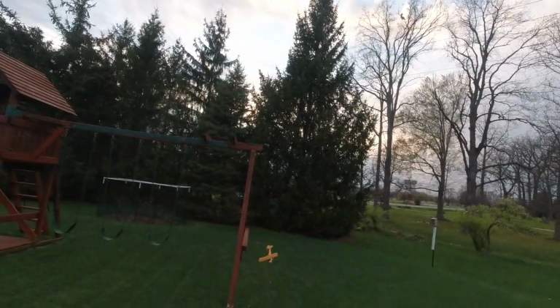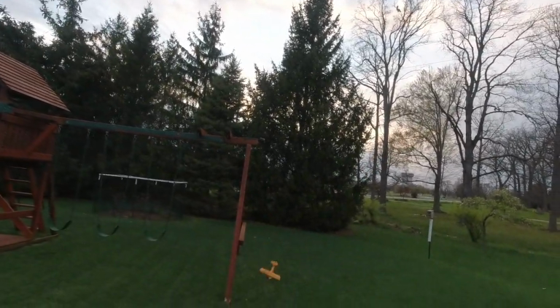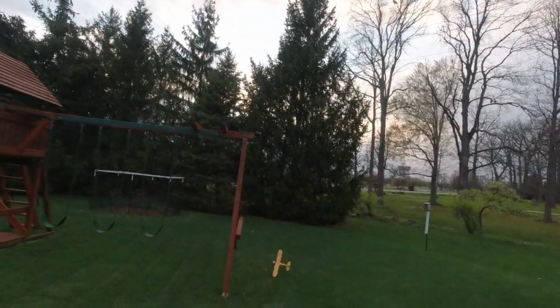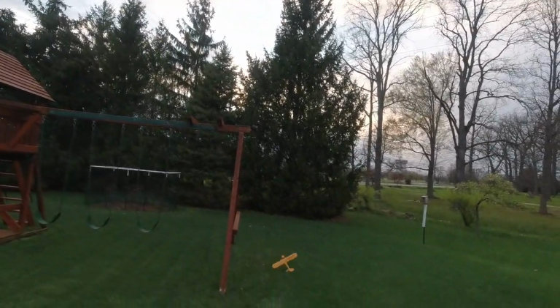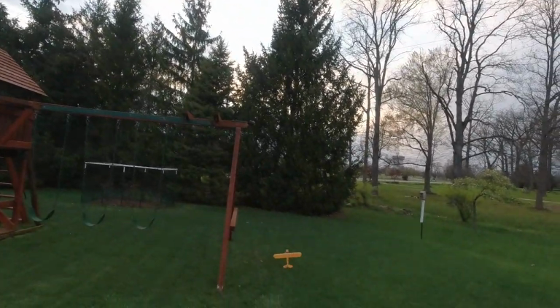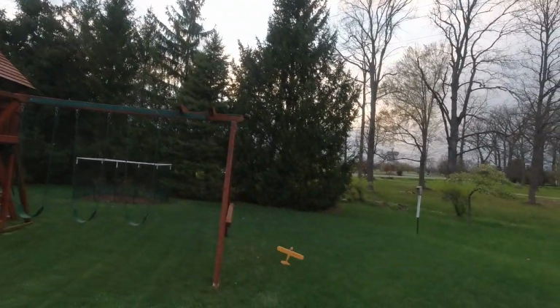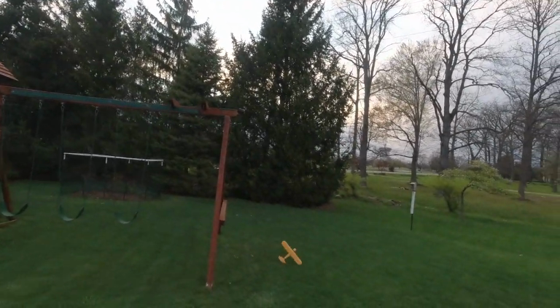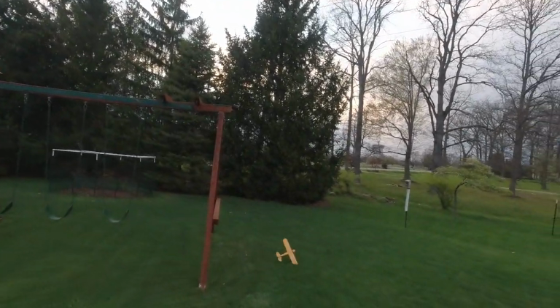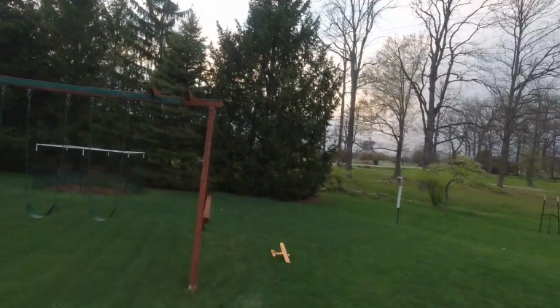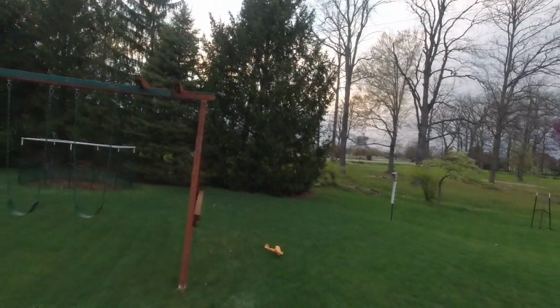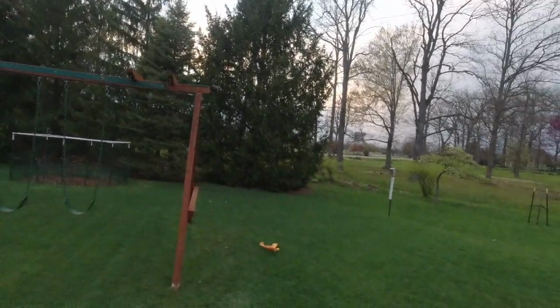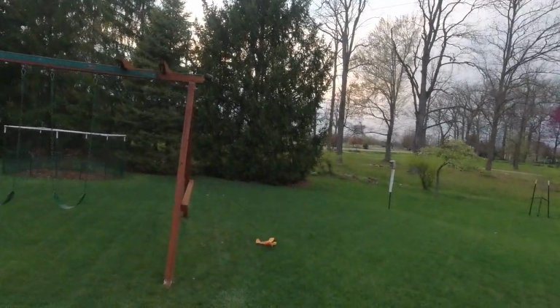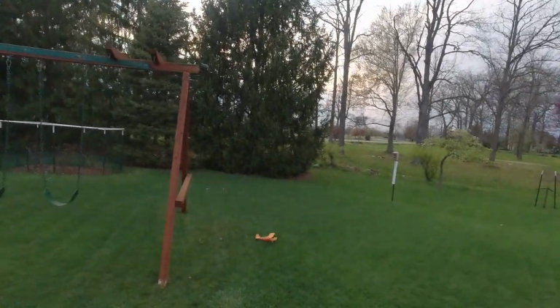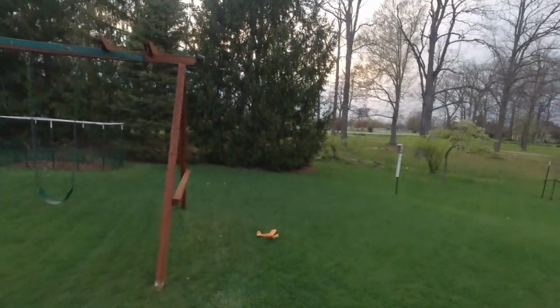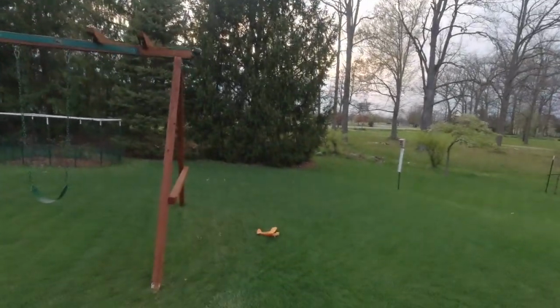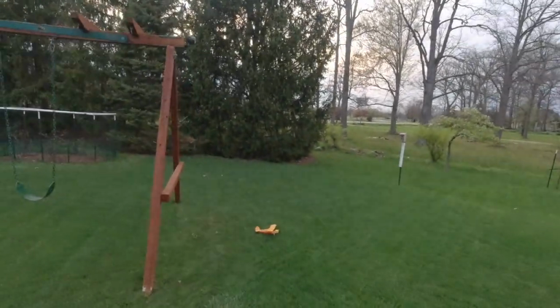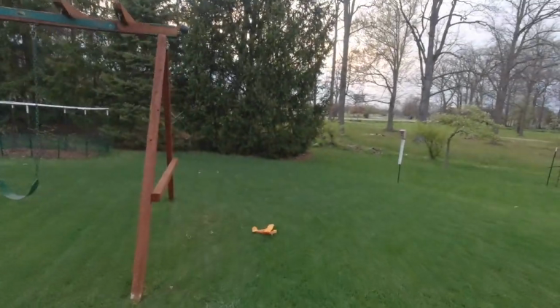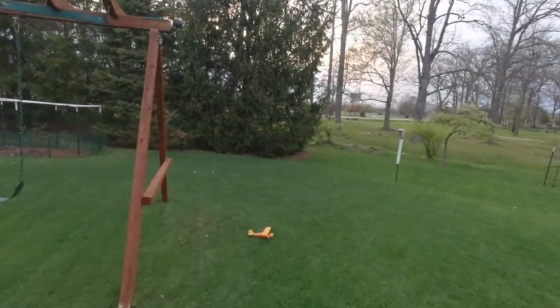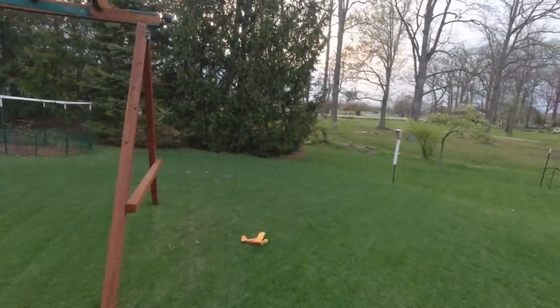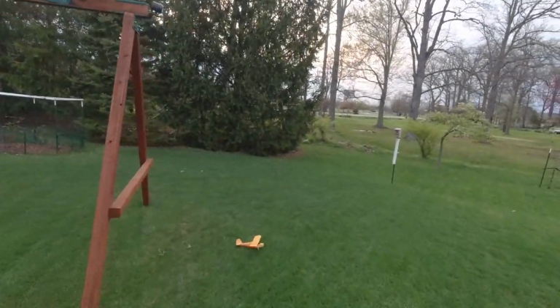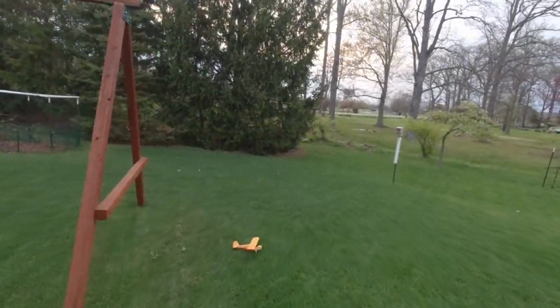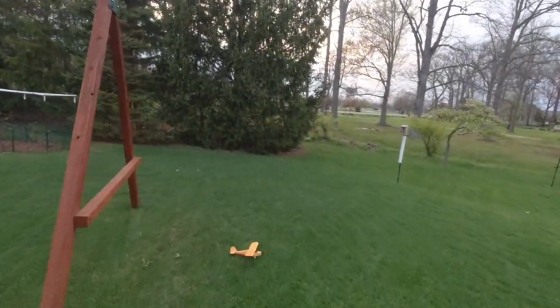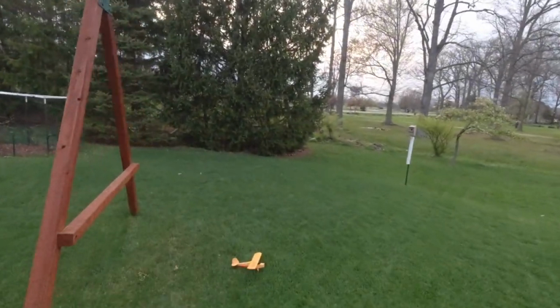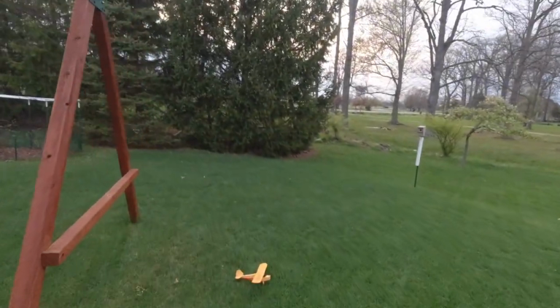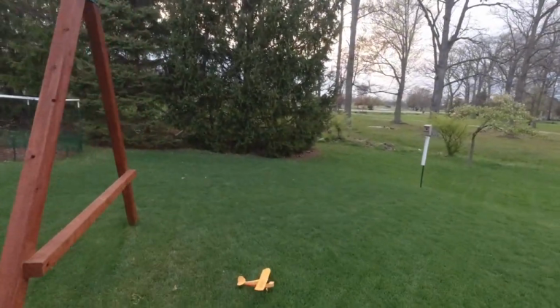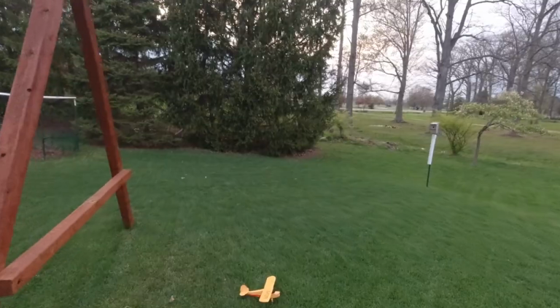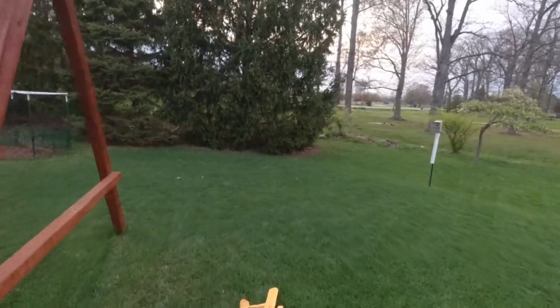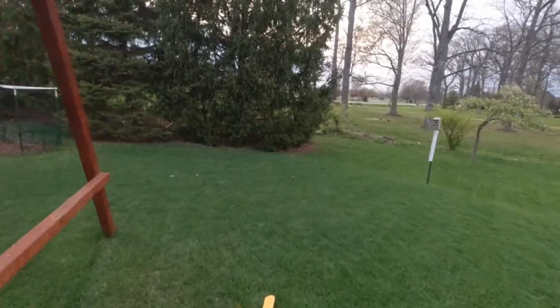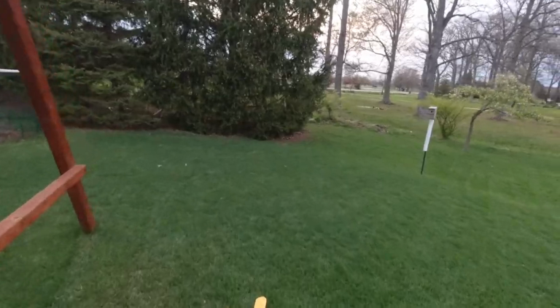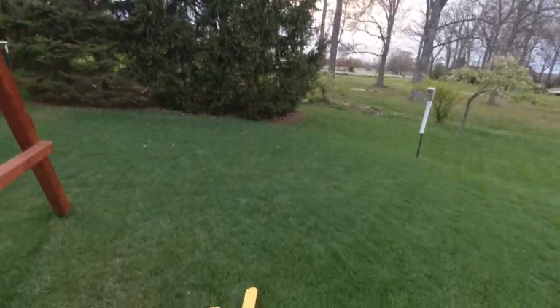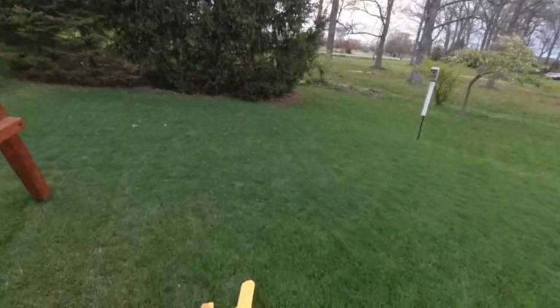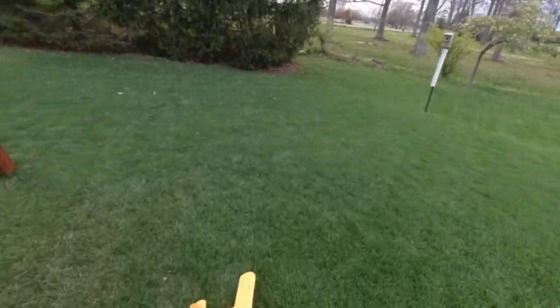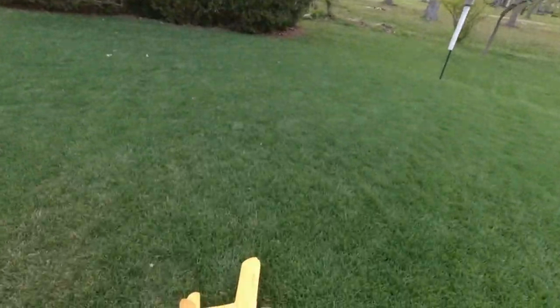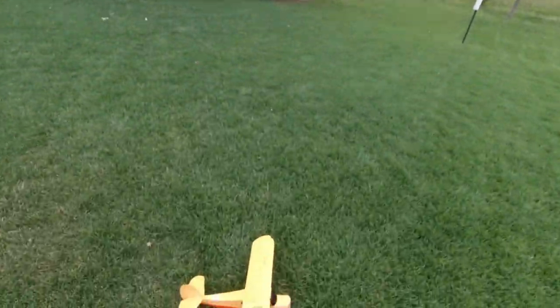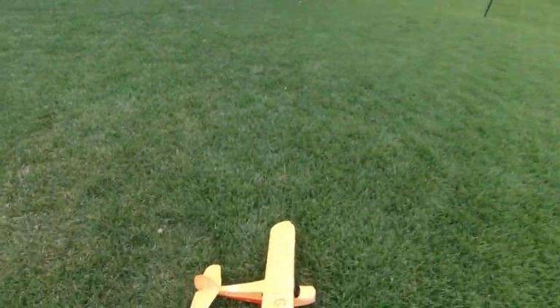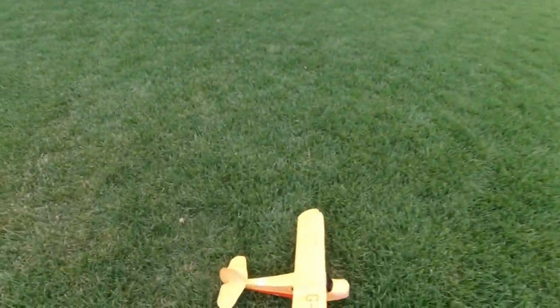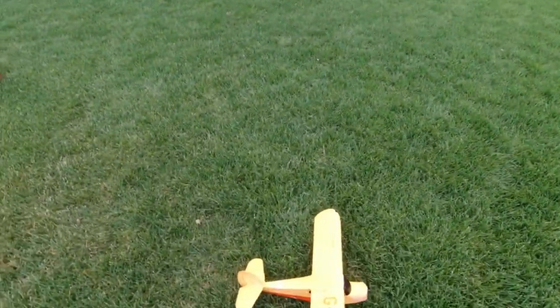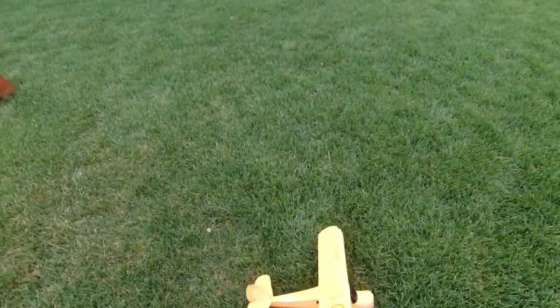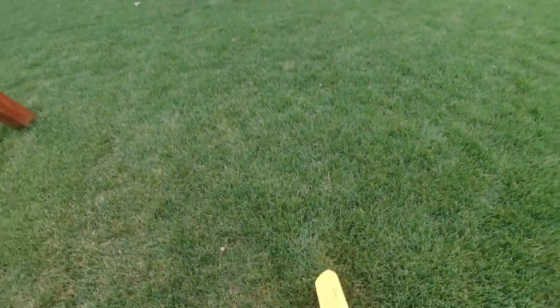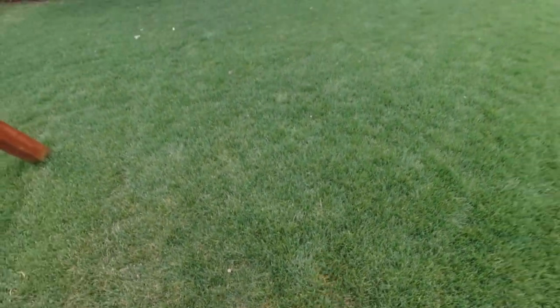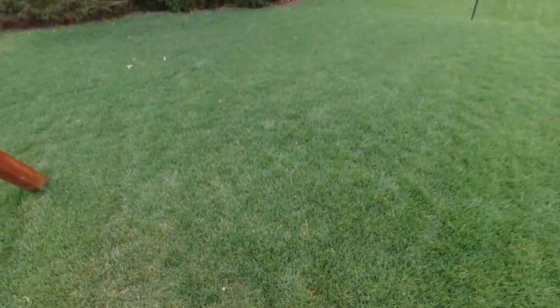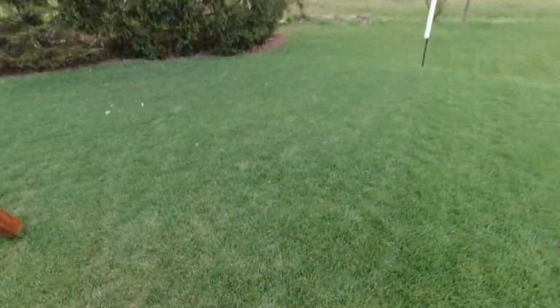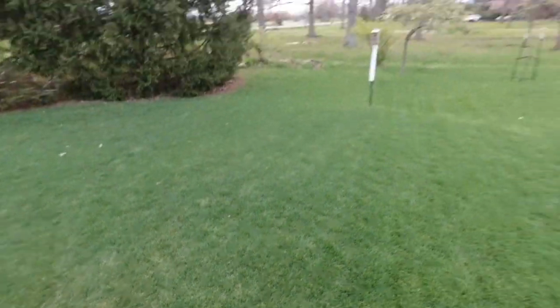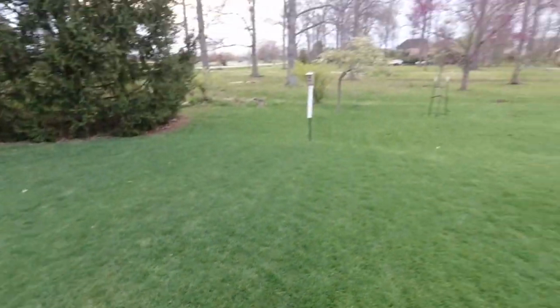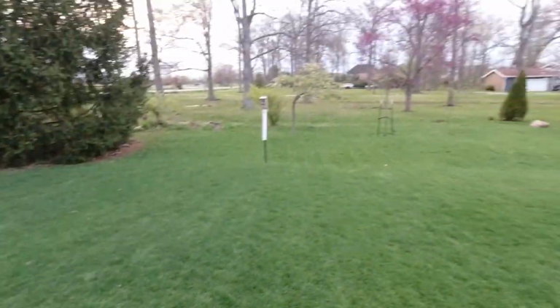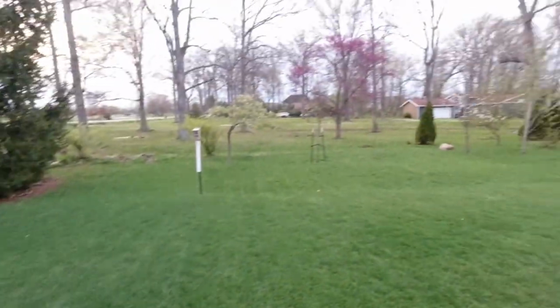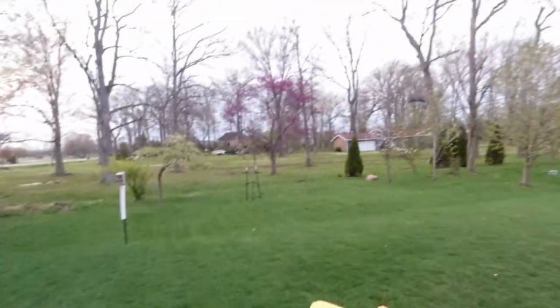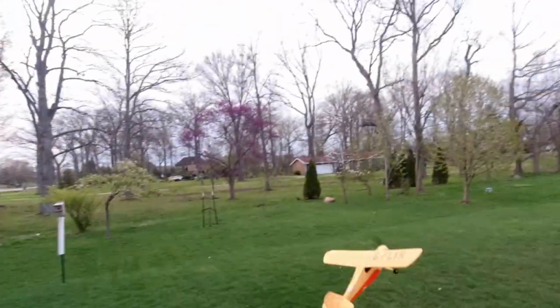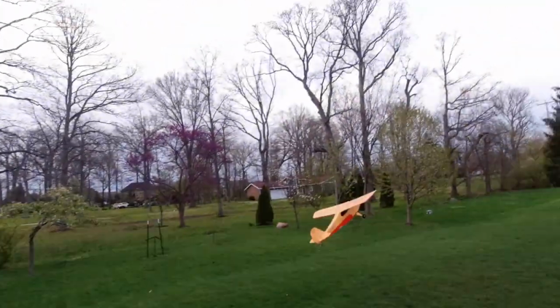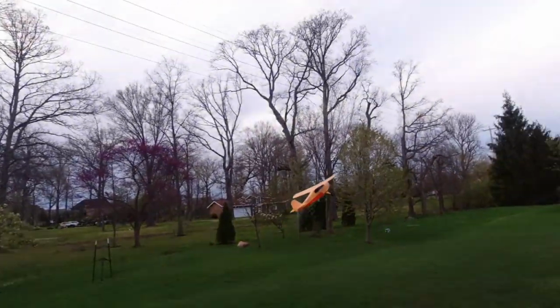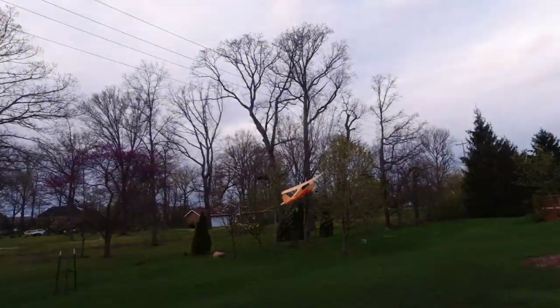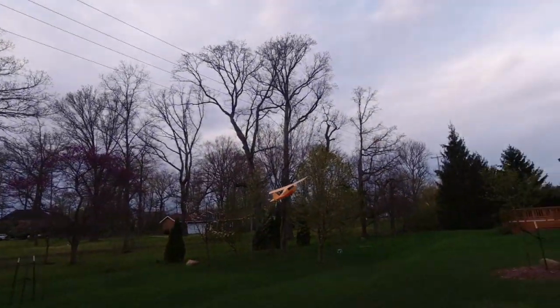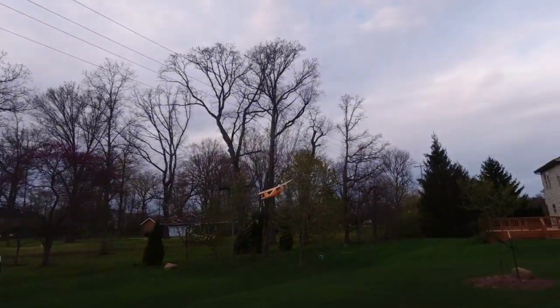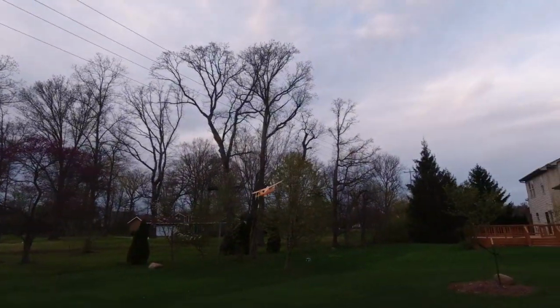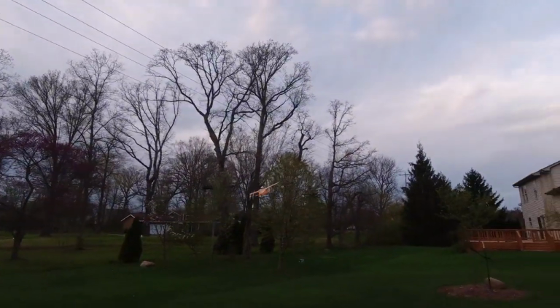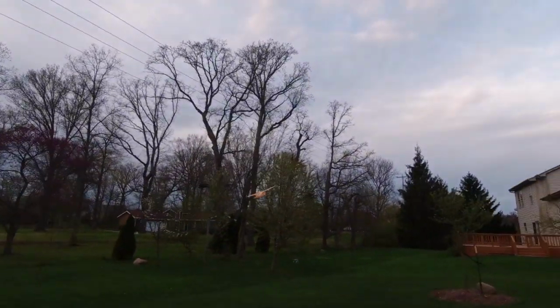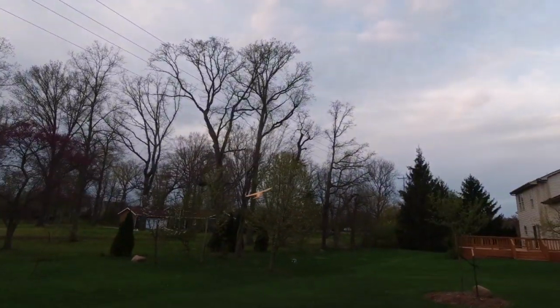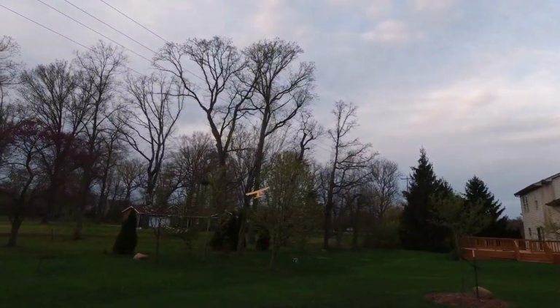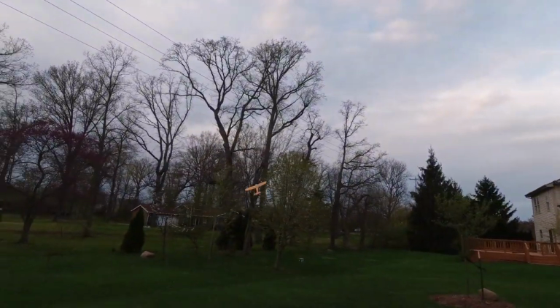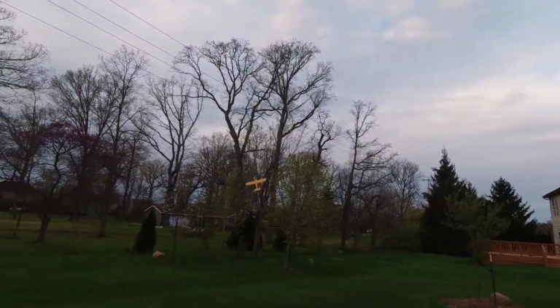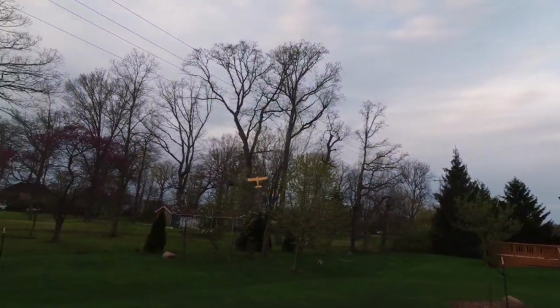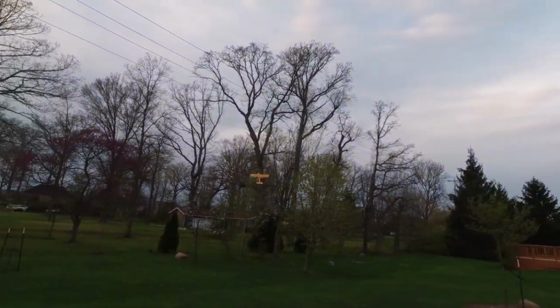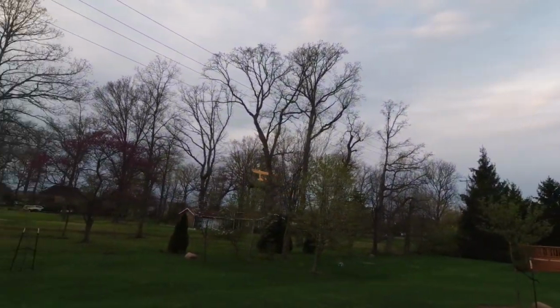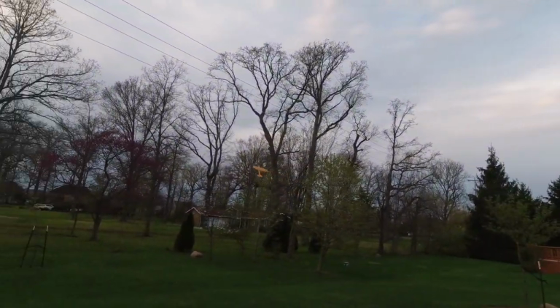Okay, just ran into the swing set there. But as you can see, all you've got to do is give it a little frisbee toss and we're back up in the air.